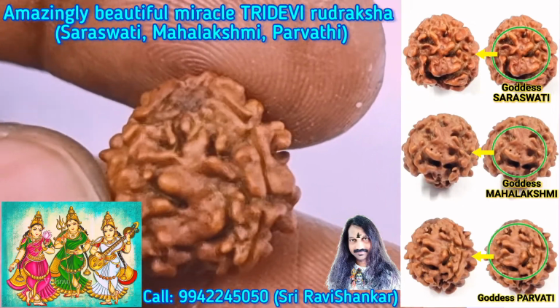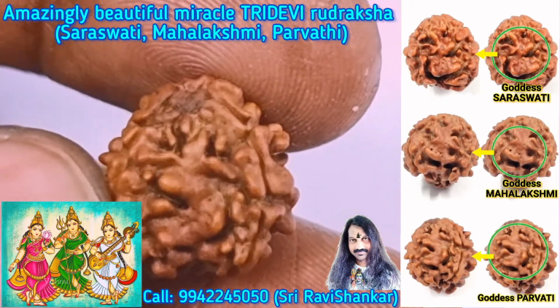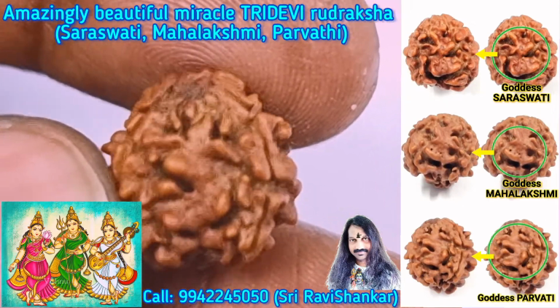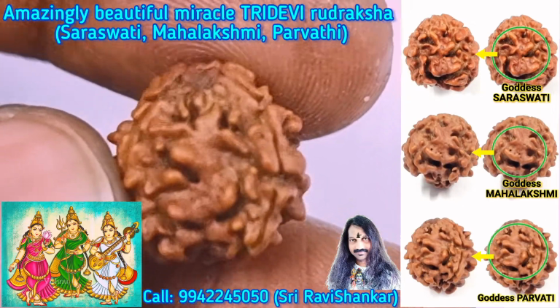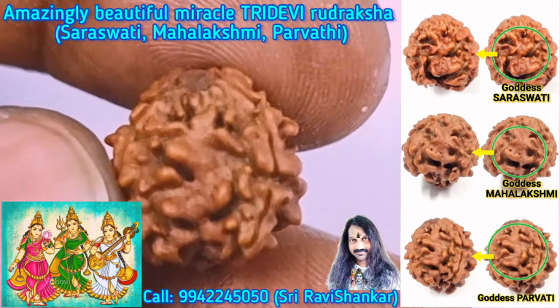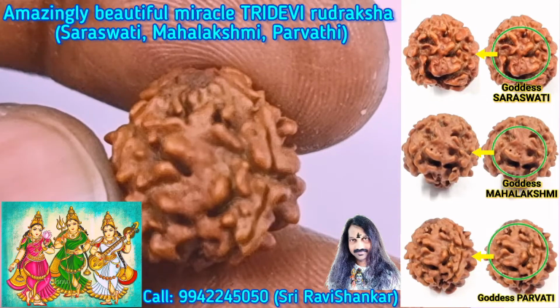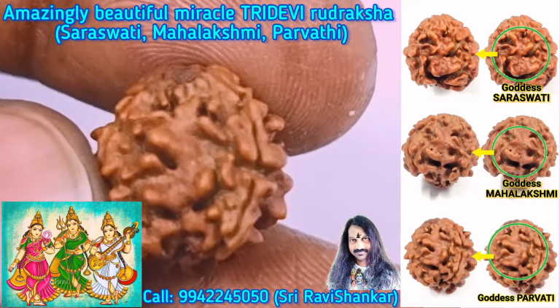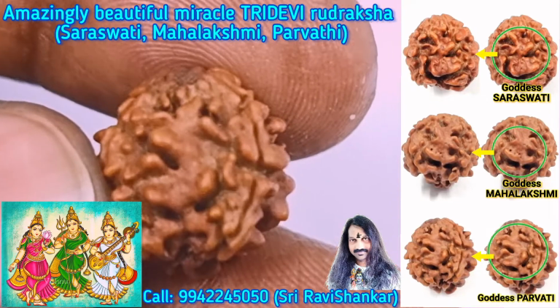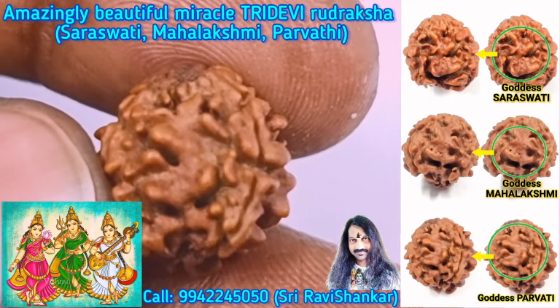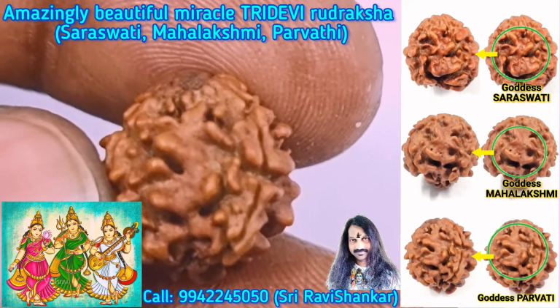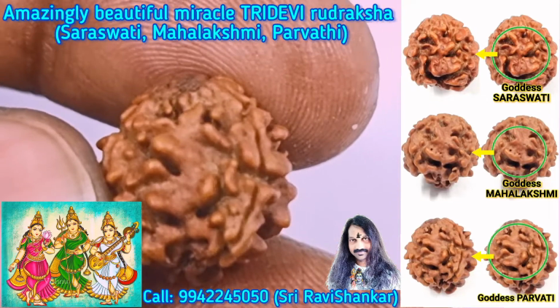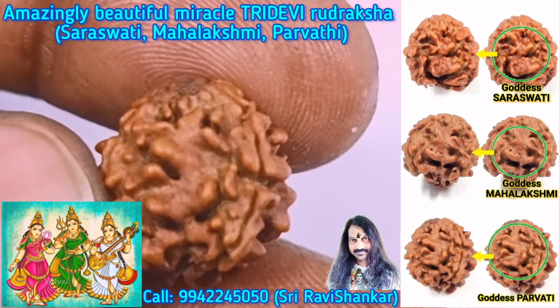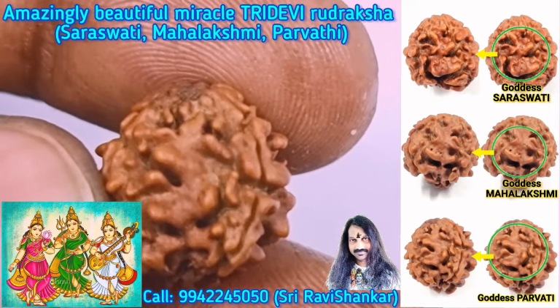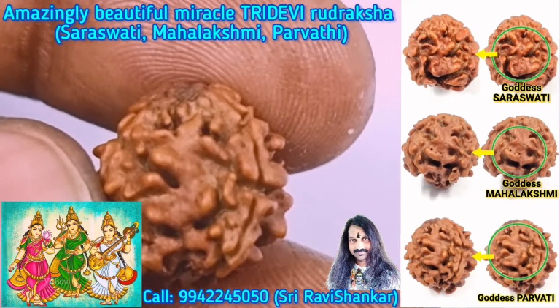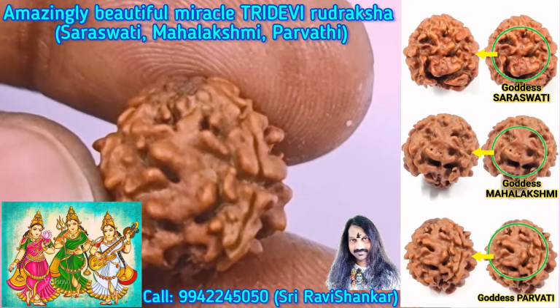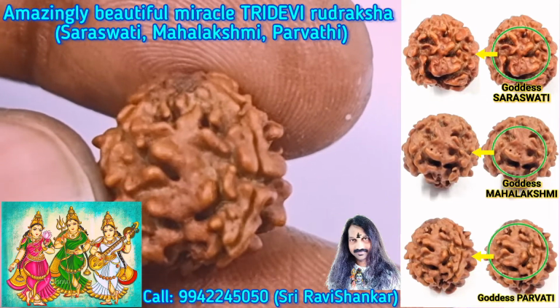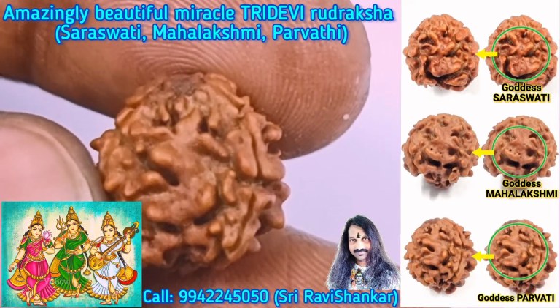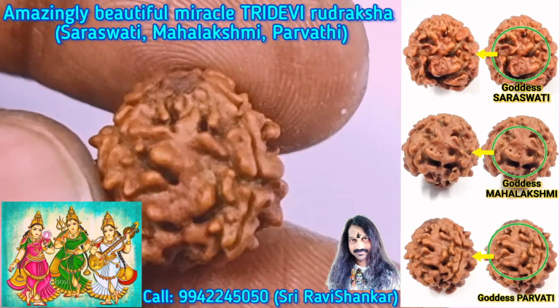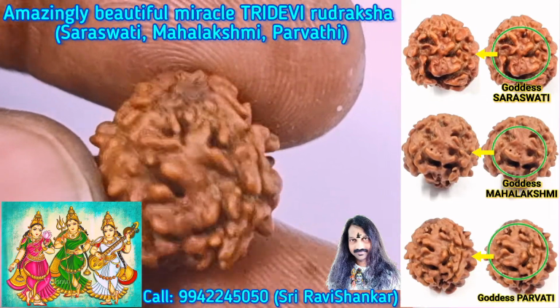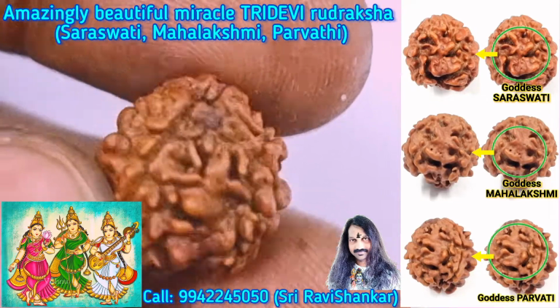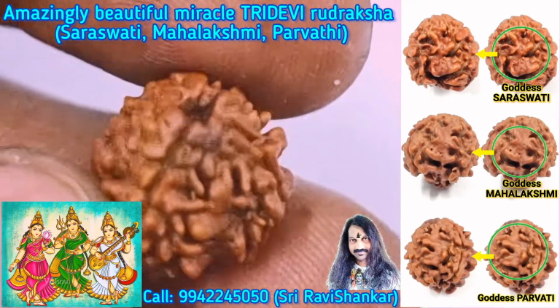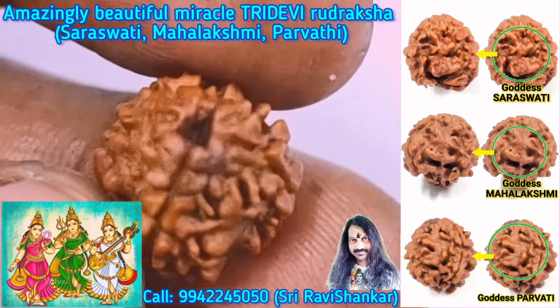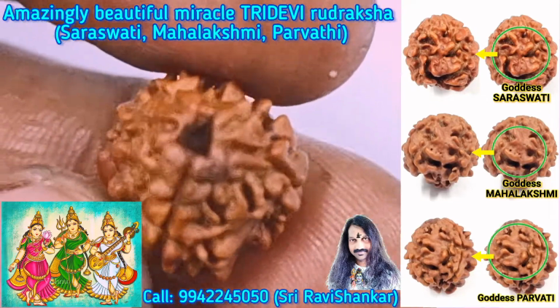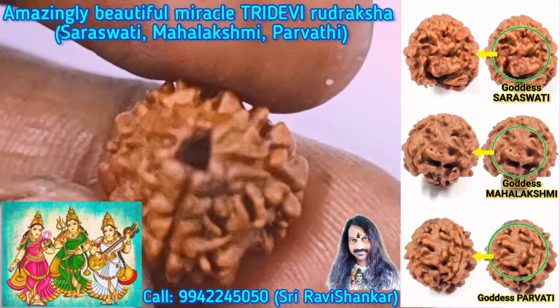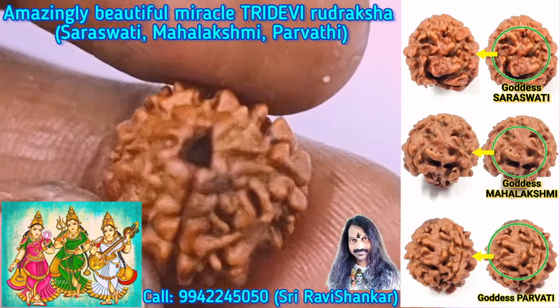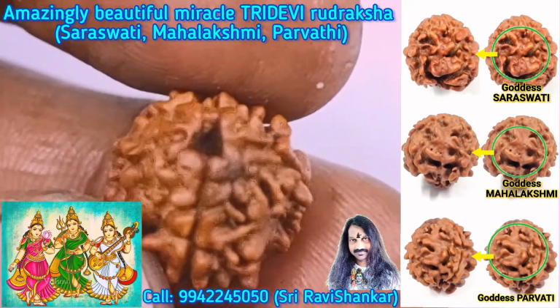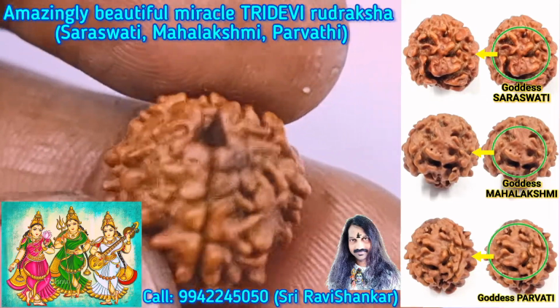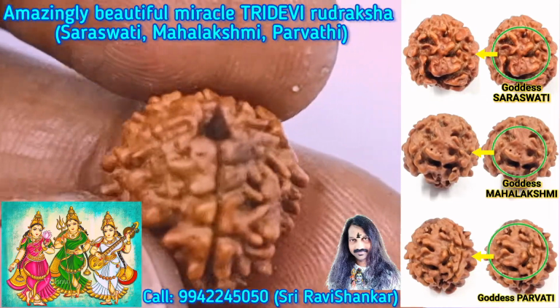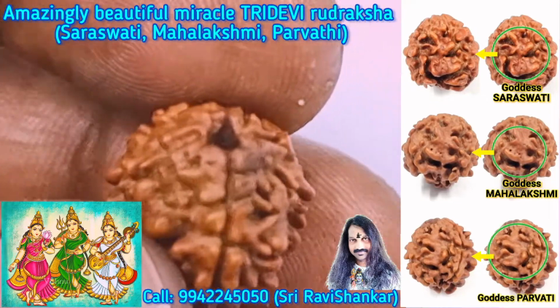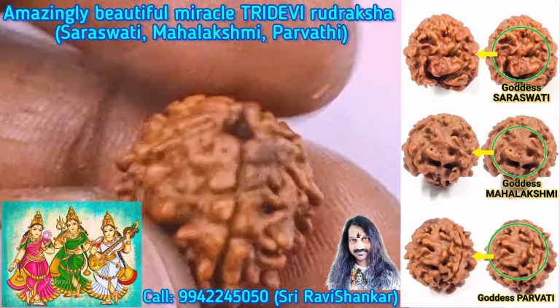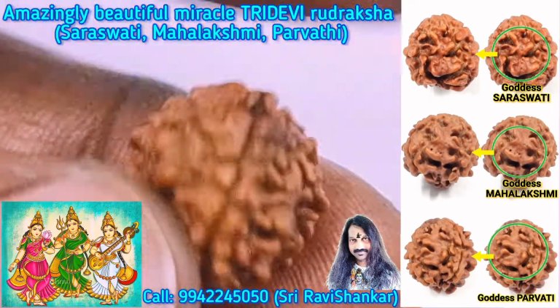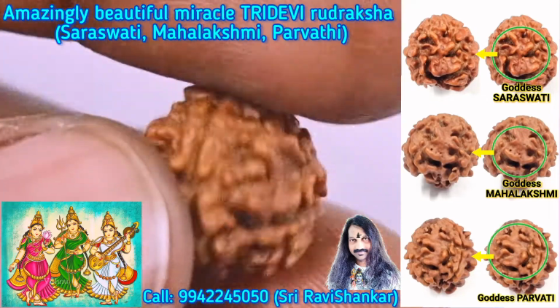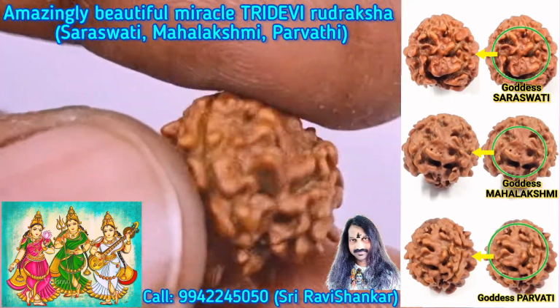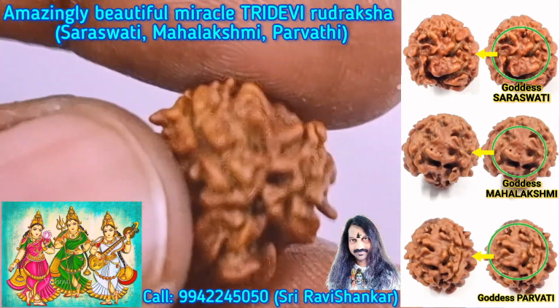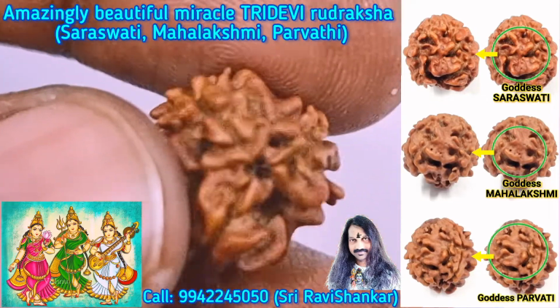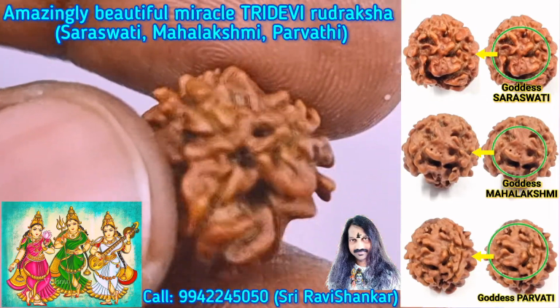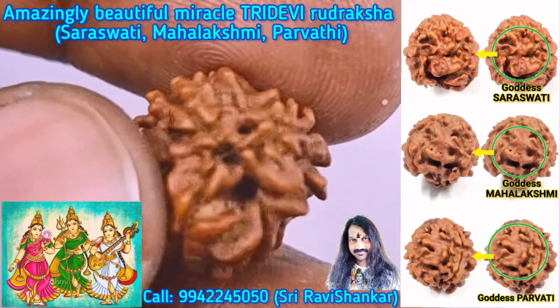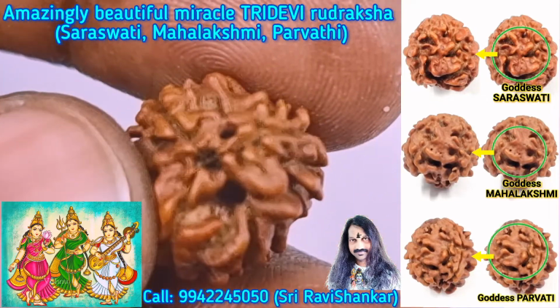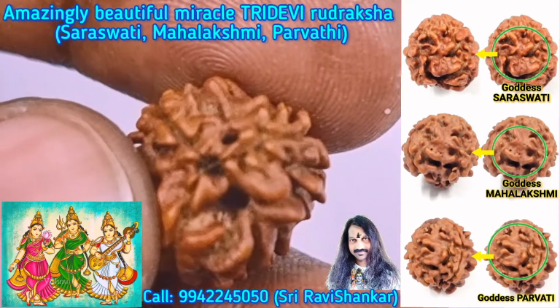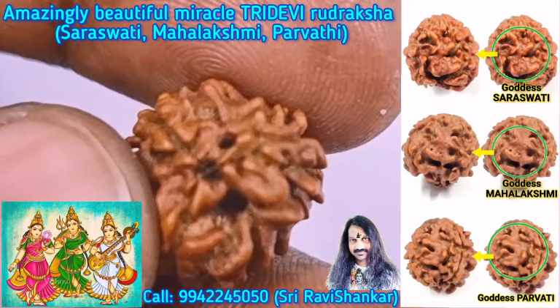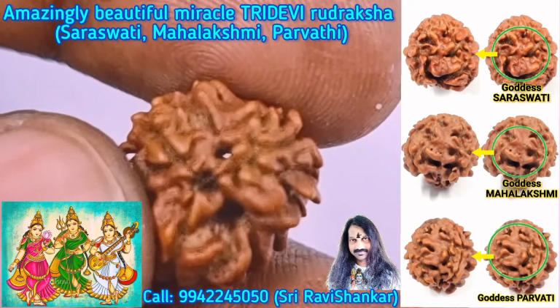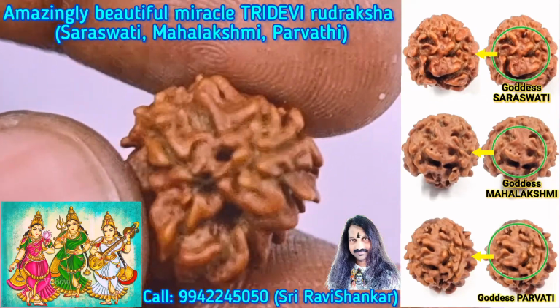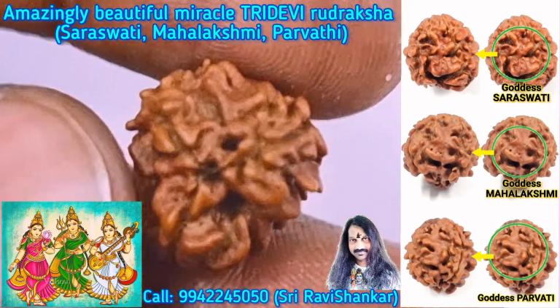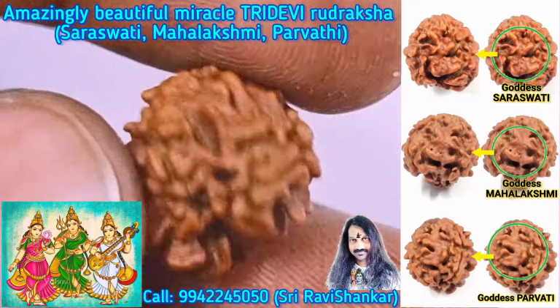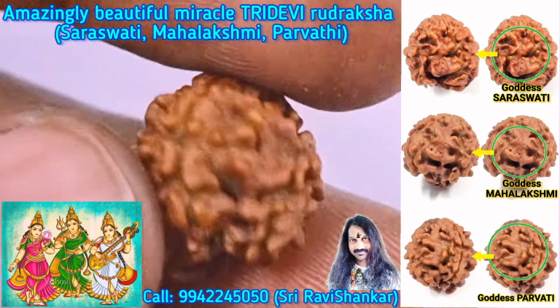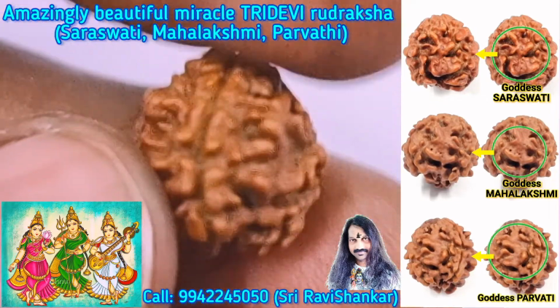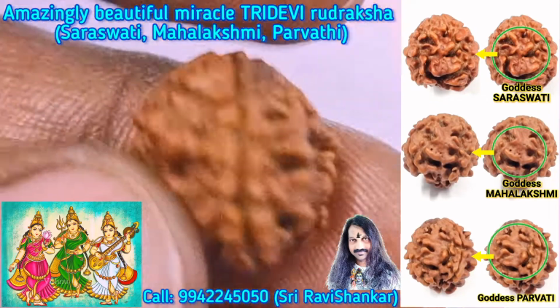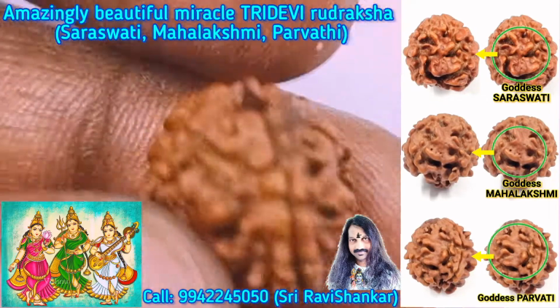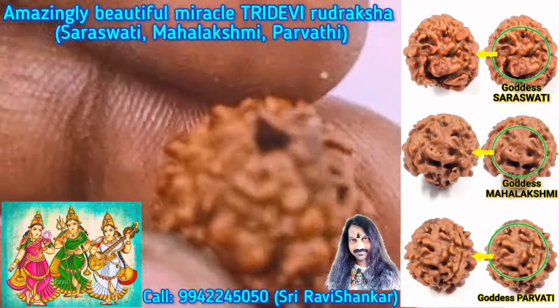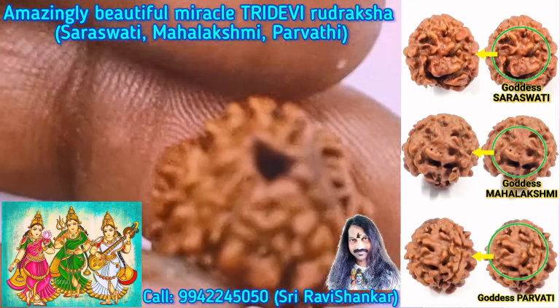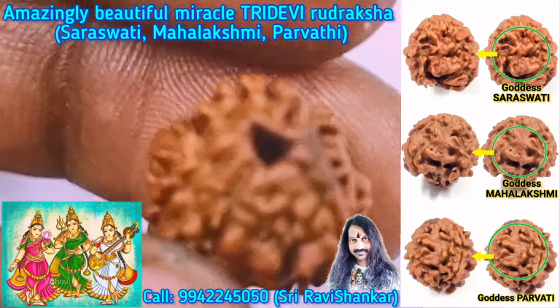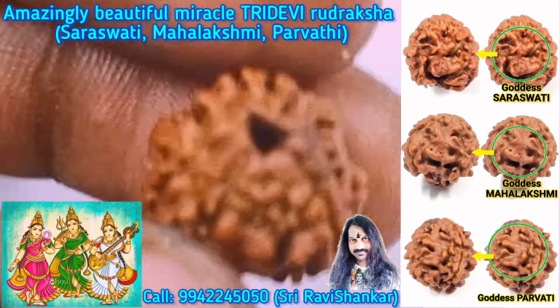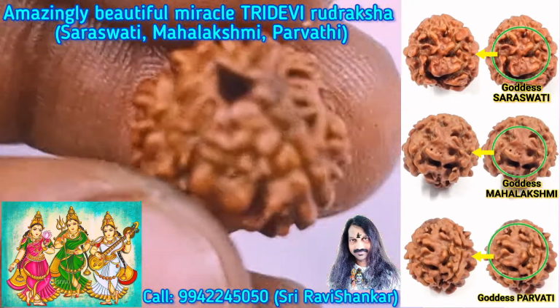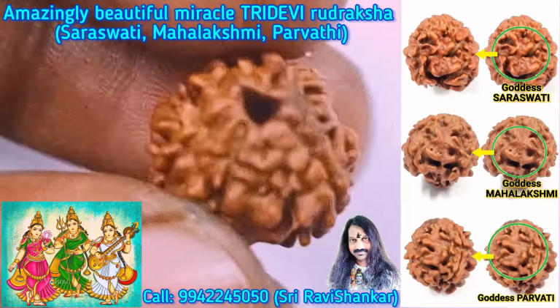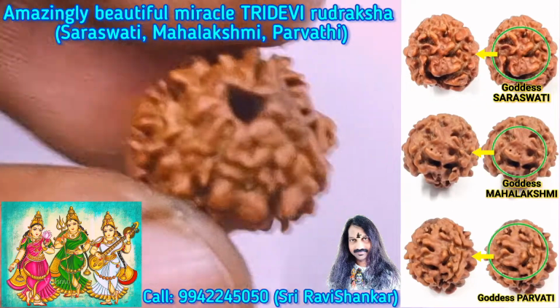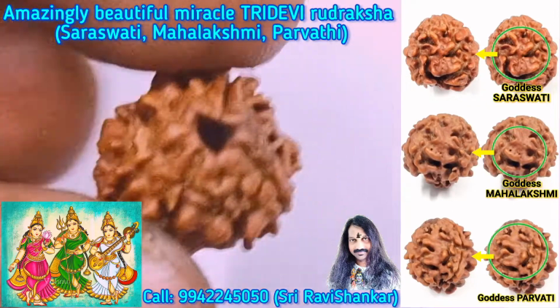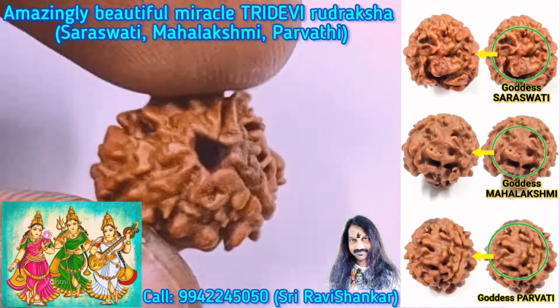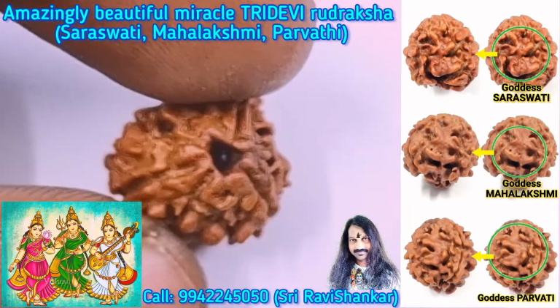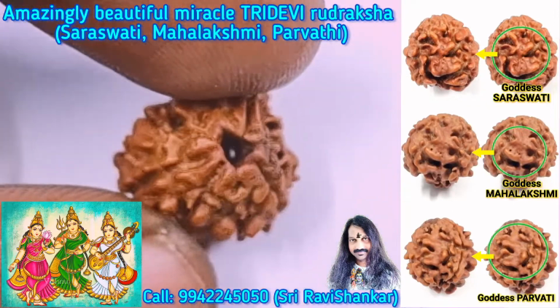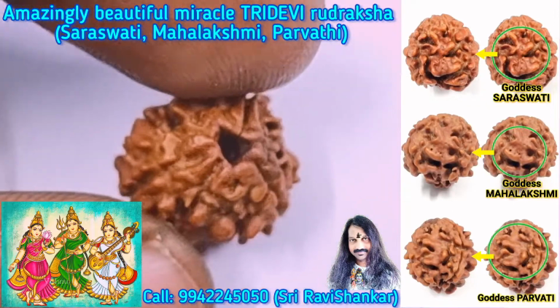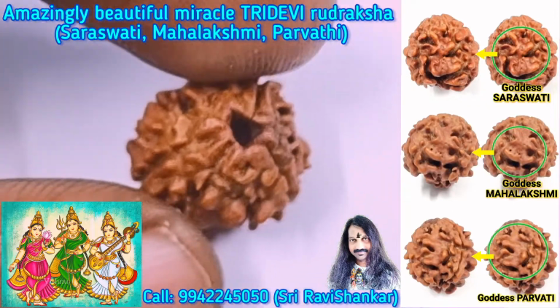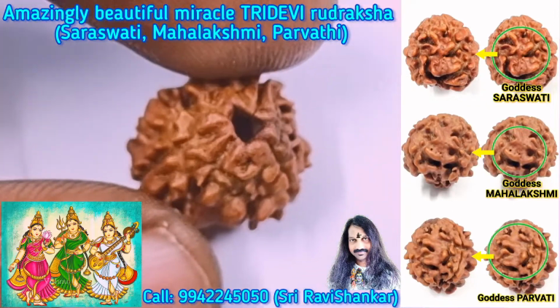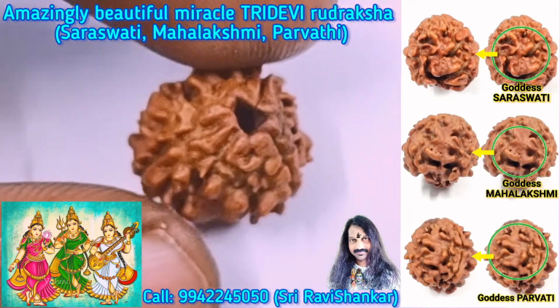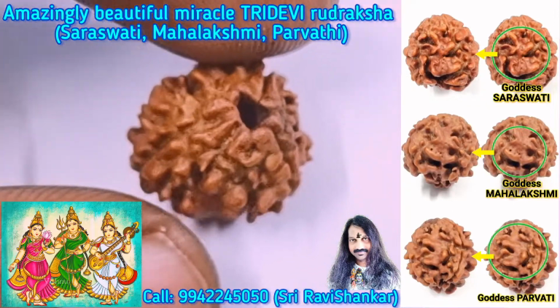Wonderful. Om Namah Shivaya, Om Namah Shivaya, Om Namah Shivaya. Wonderful.